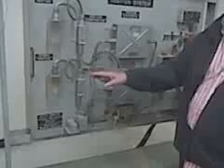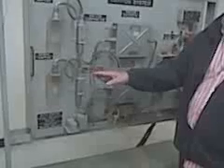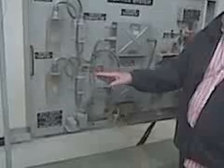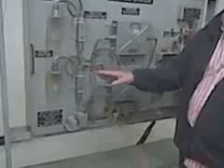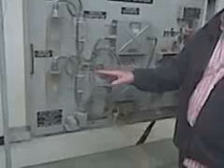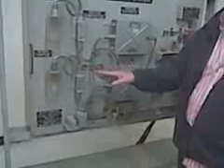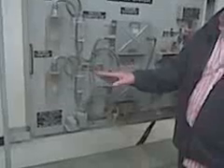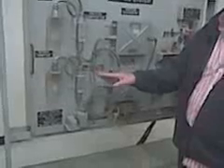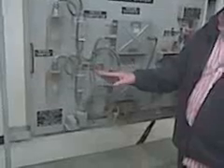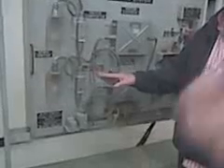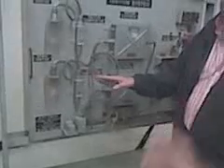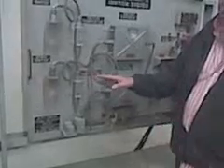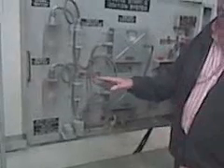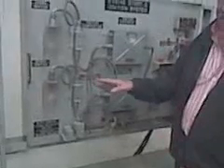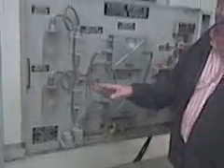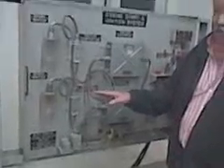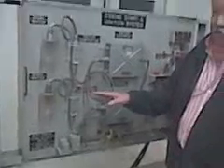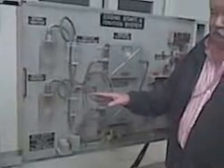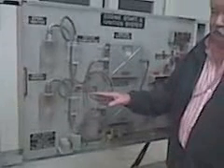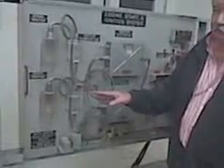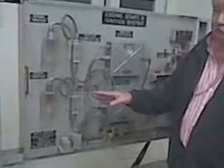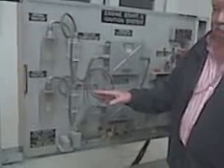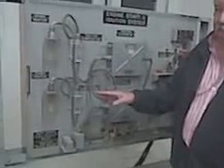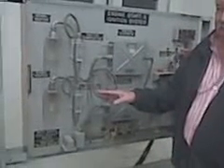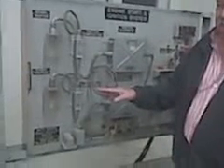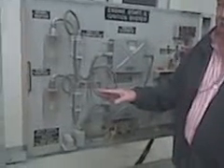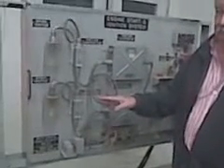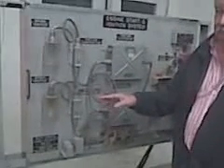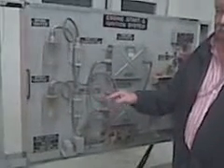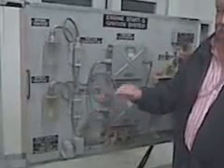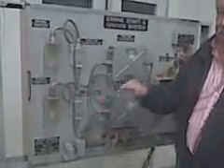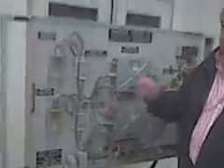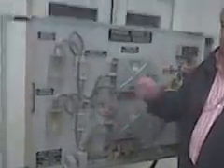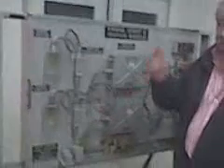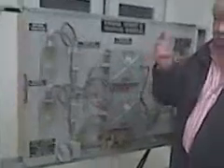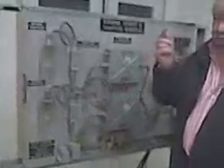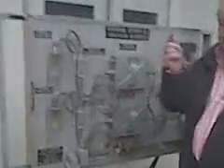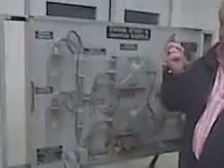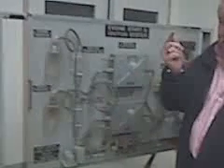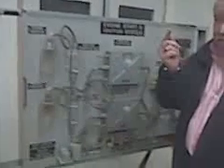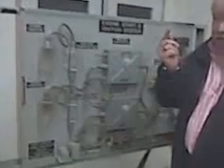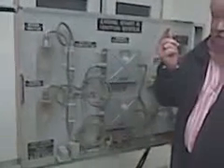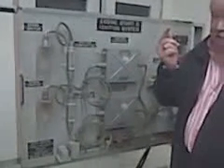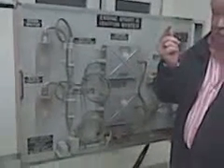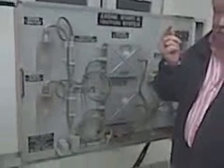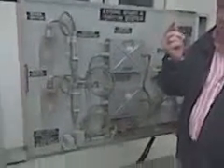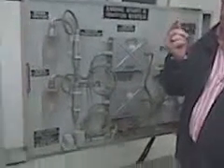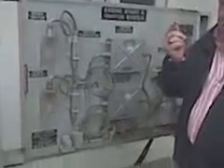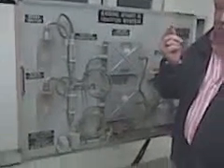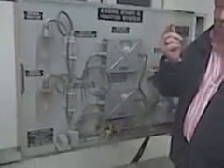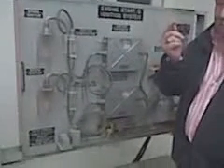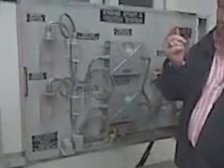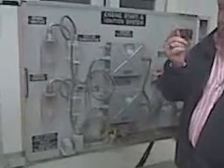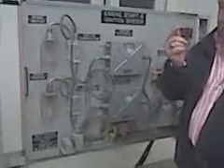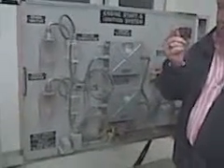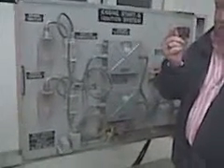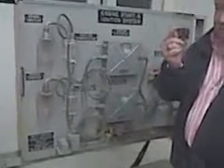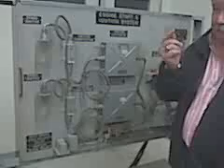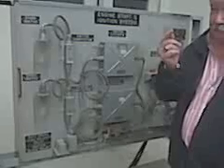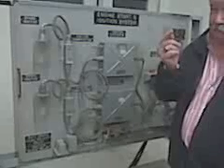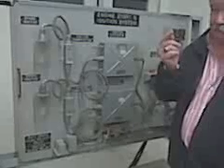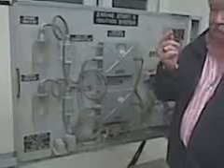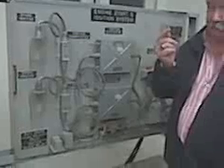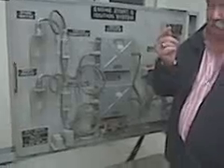It can kill you. How much amps can kill you? A third of an amp. Three hundred milliamps can kill you.